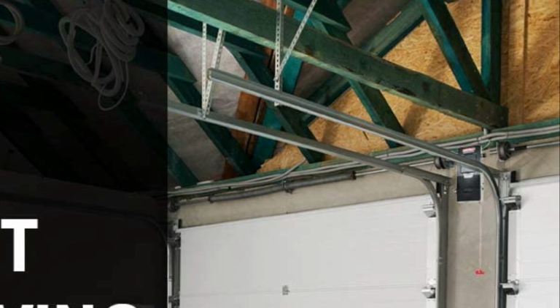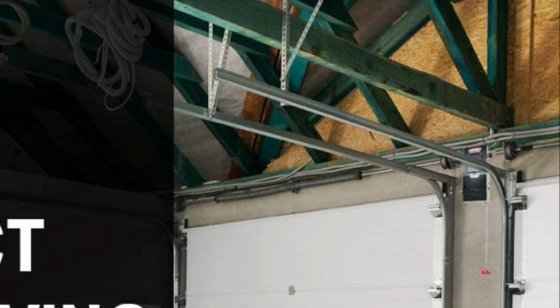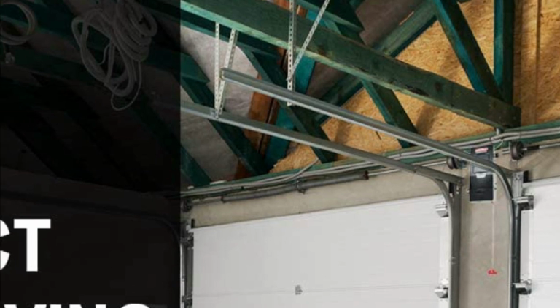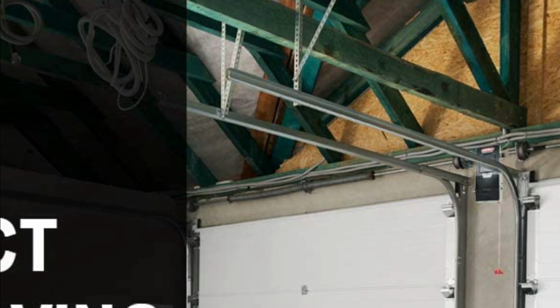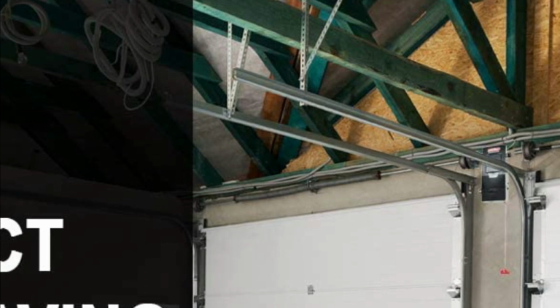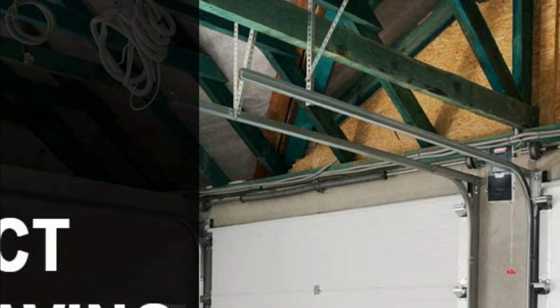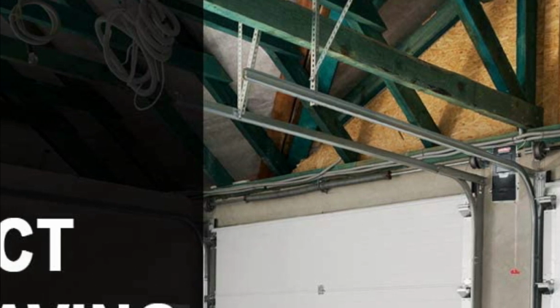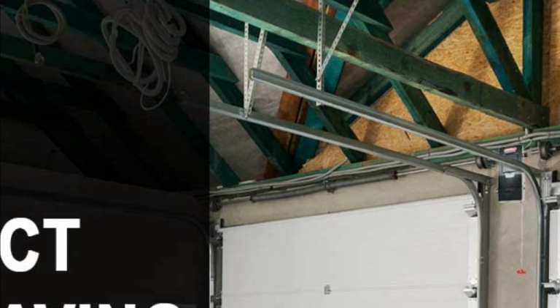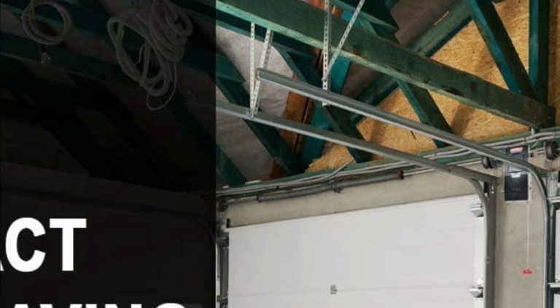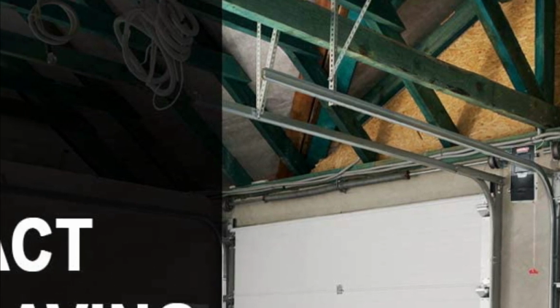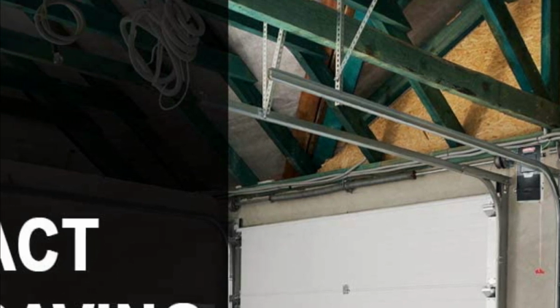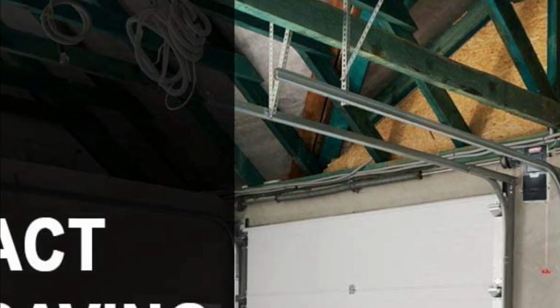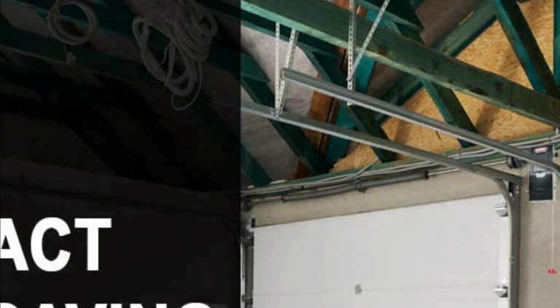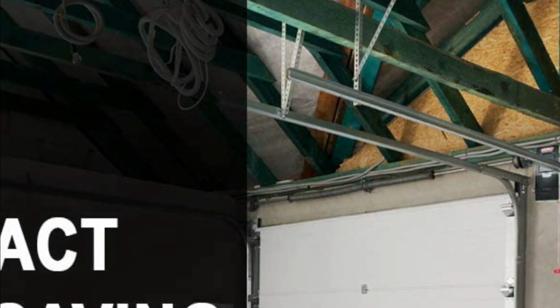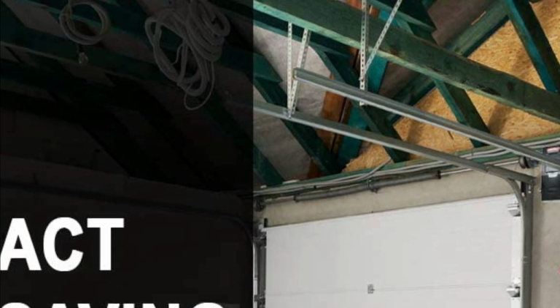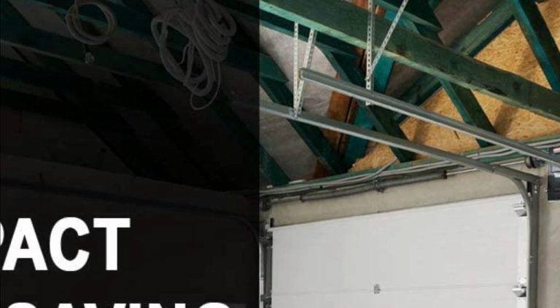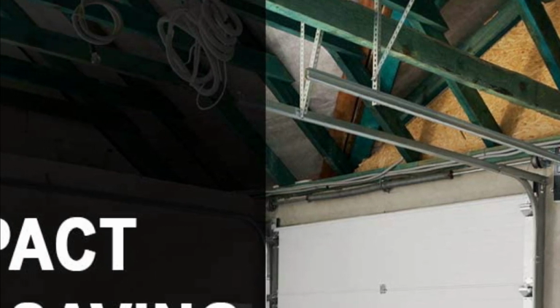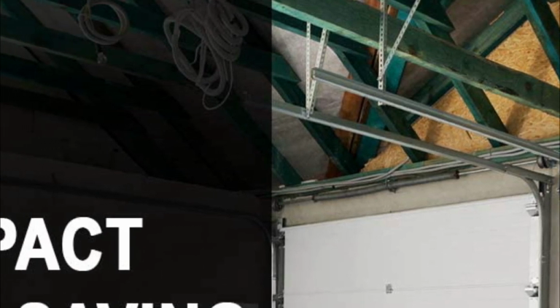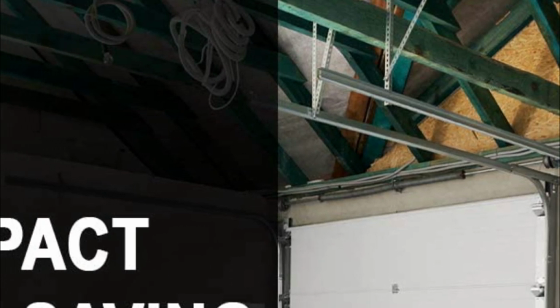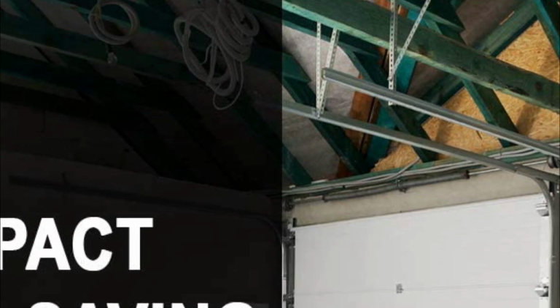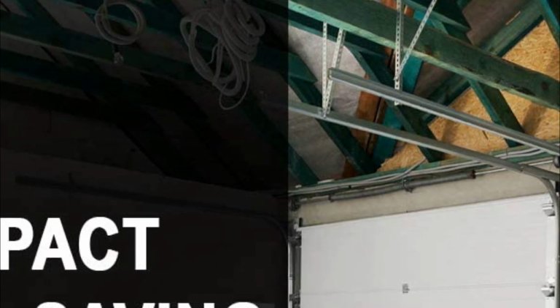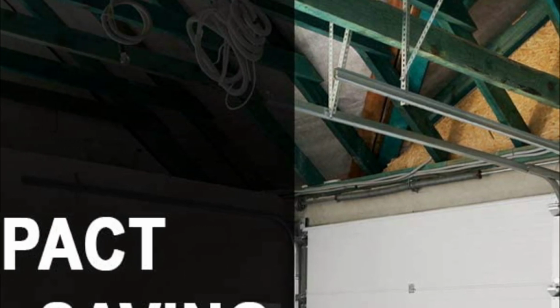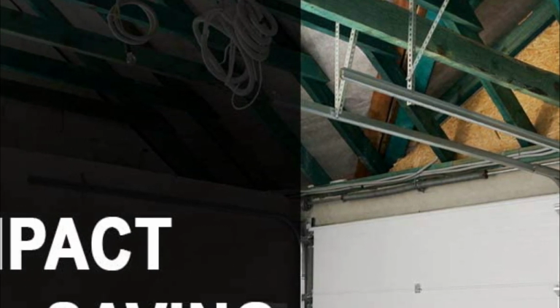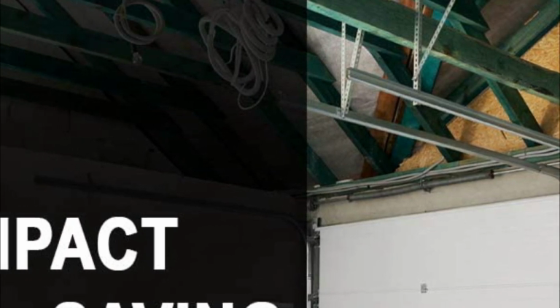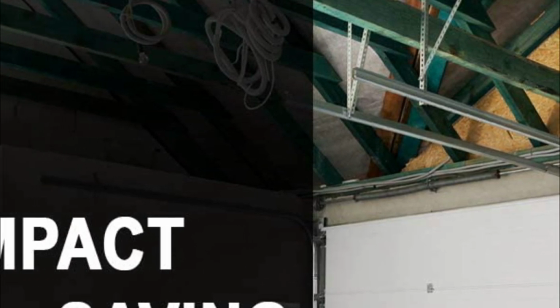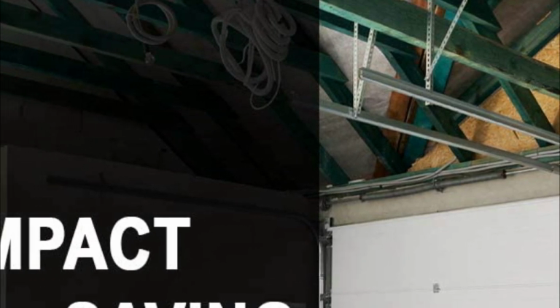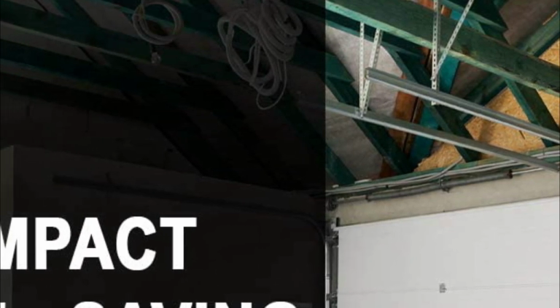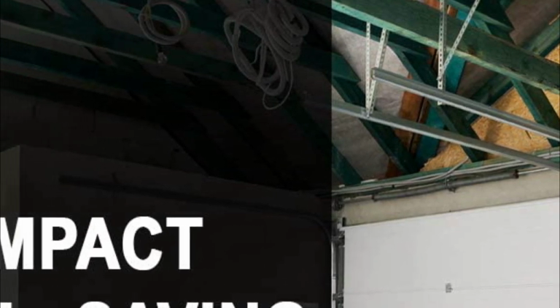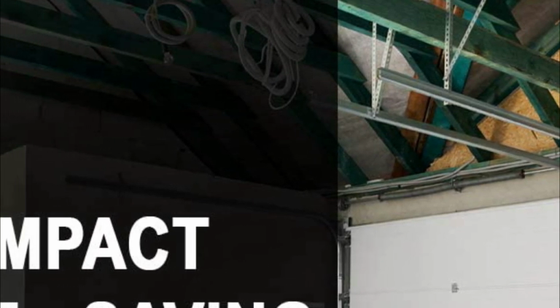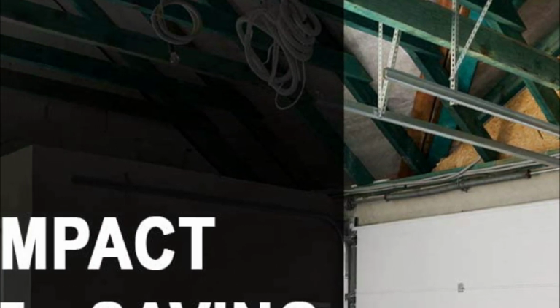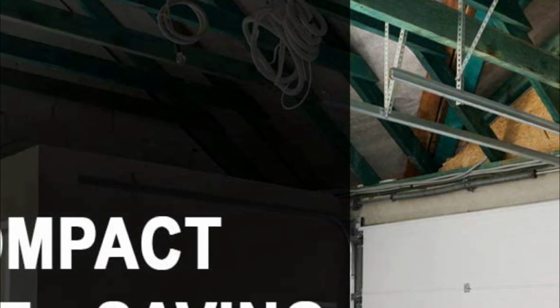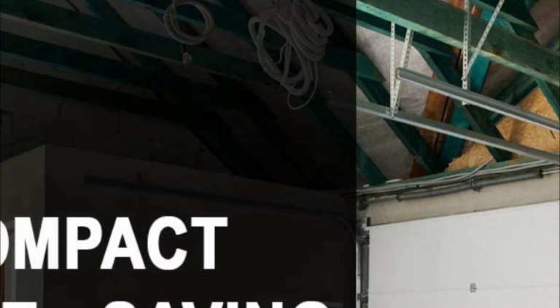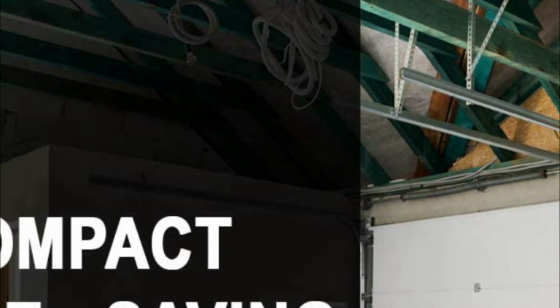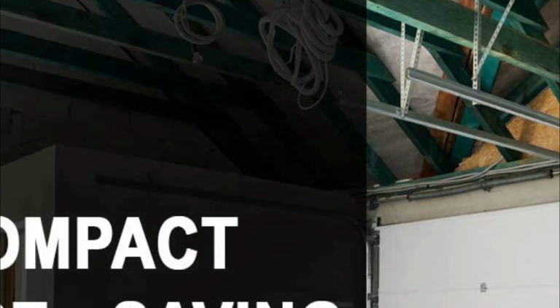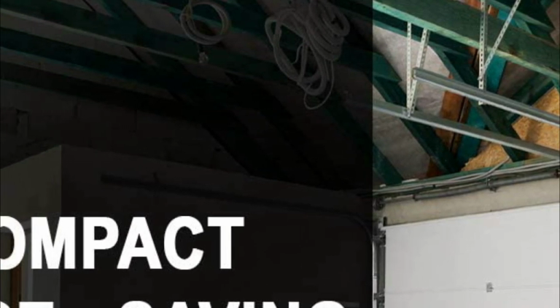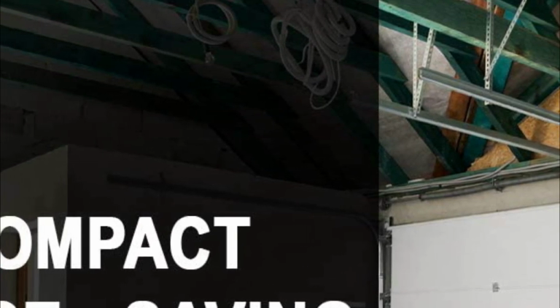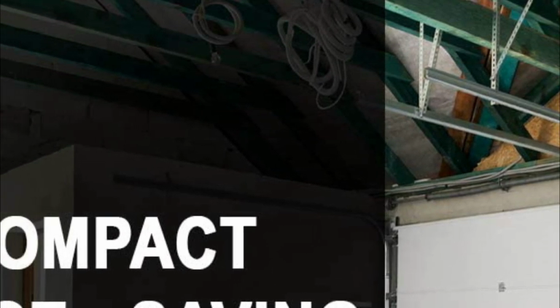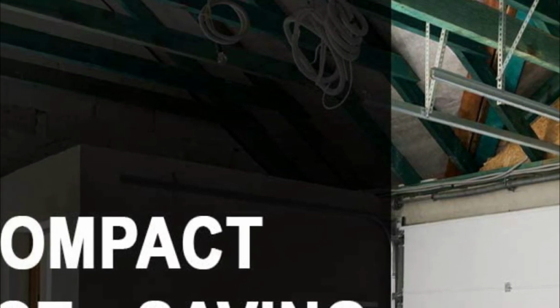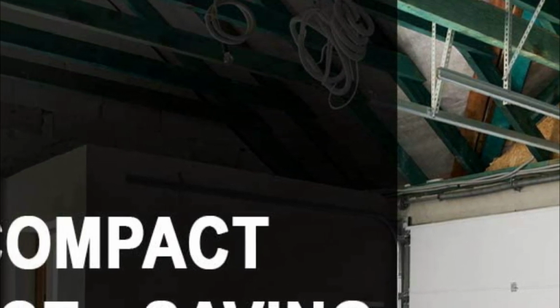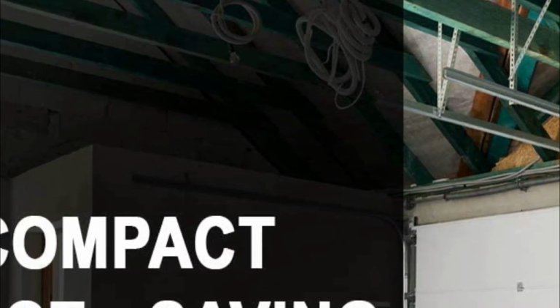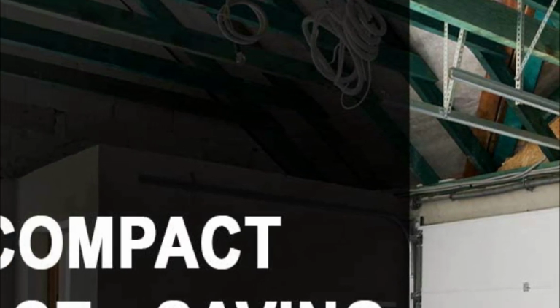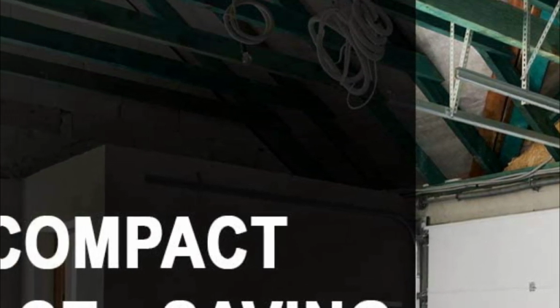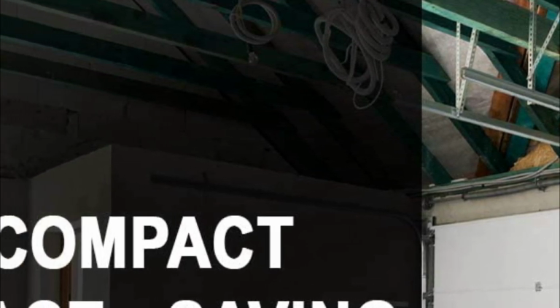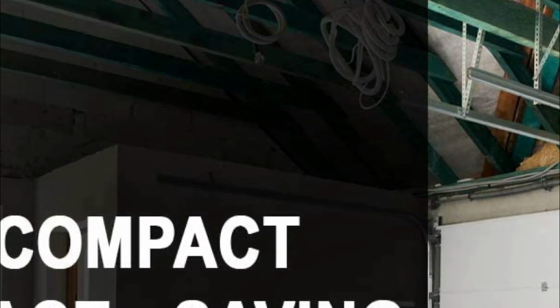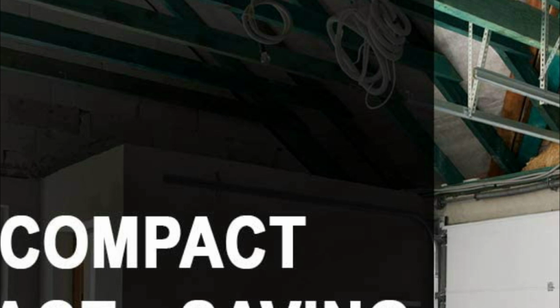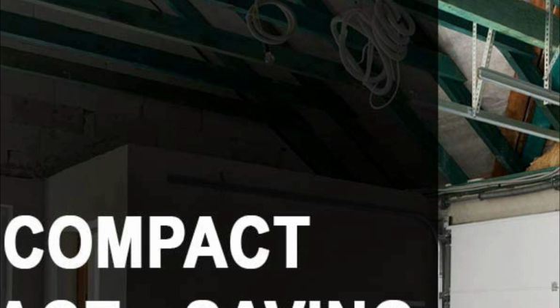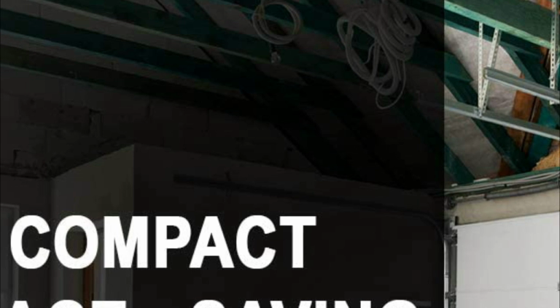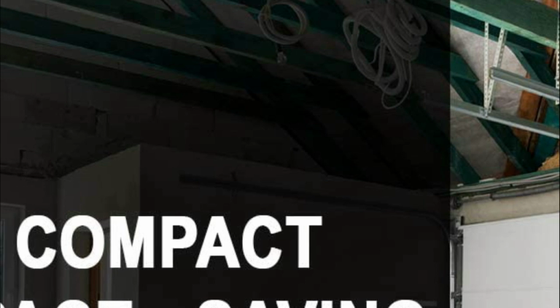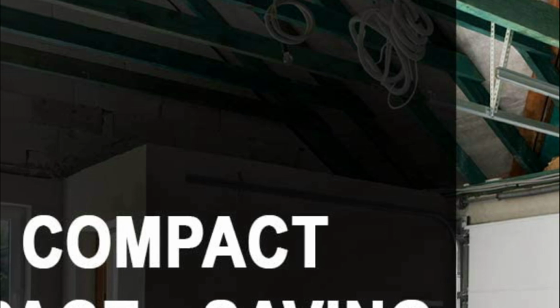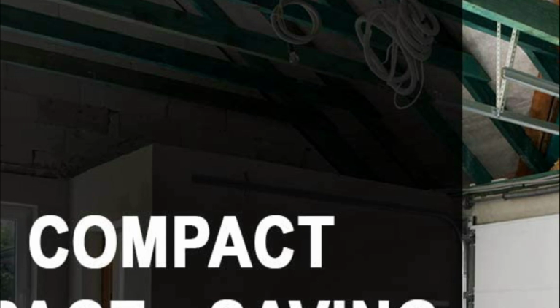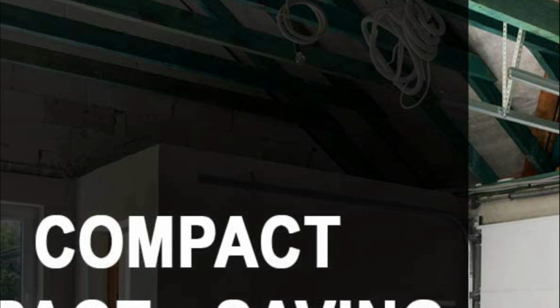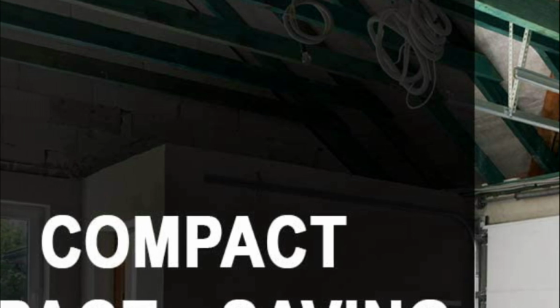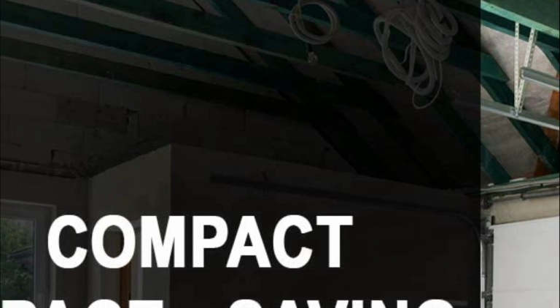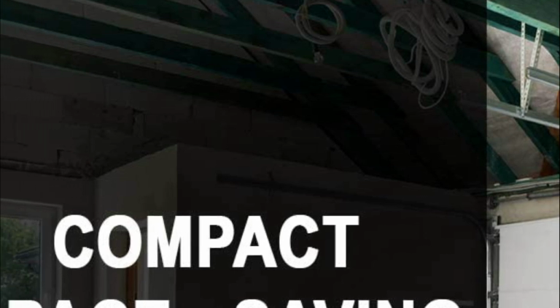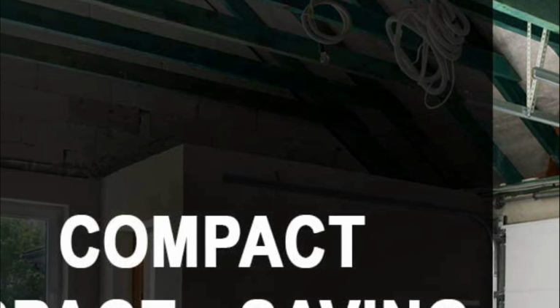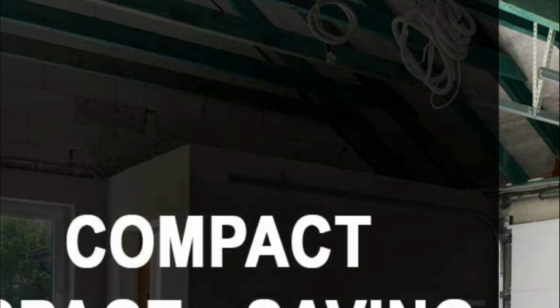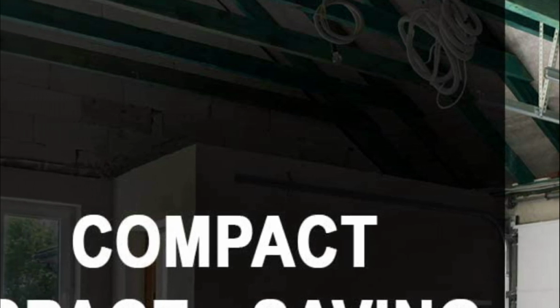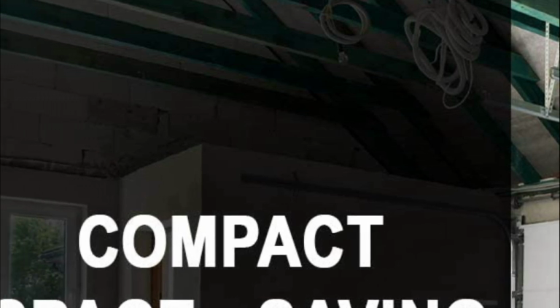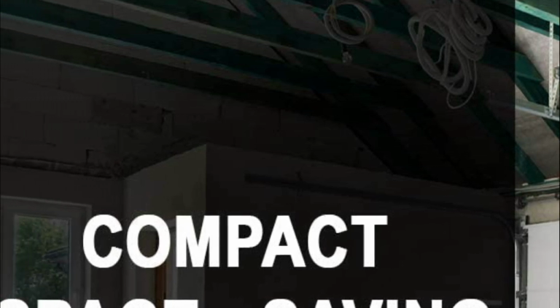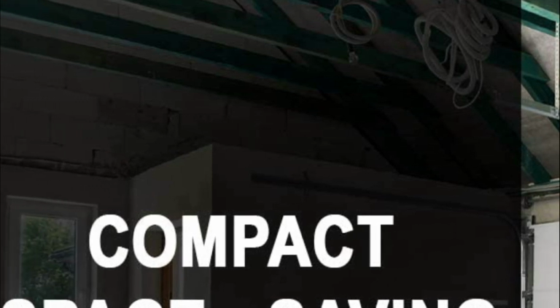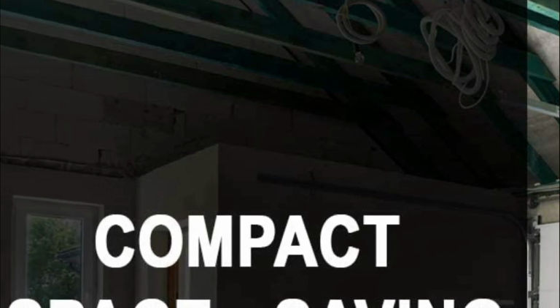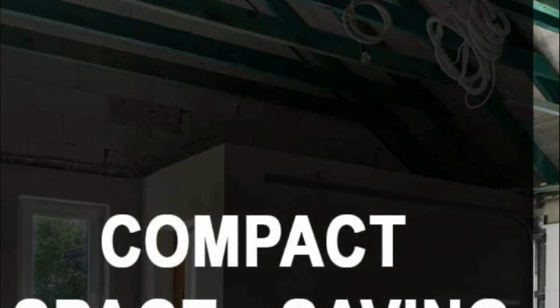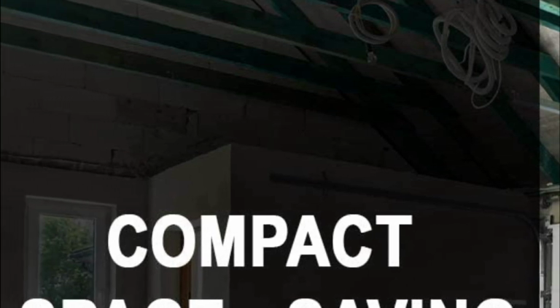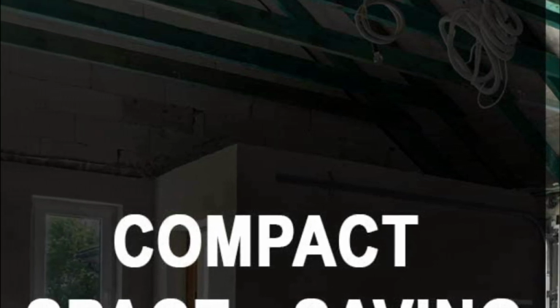For proper installation, you need a standard outlet at a distance of 6 feet from the wall-mounted garage door opener.